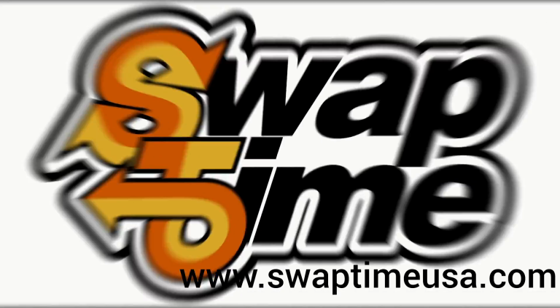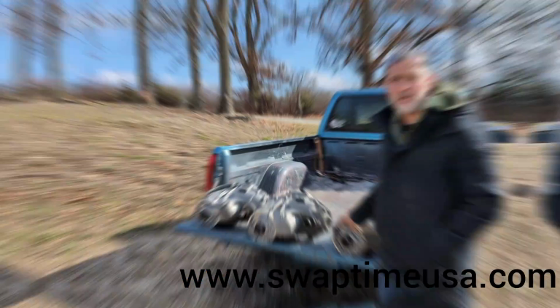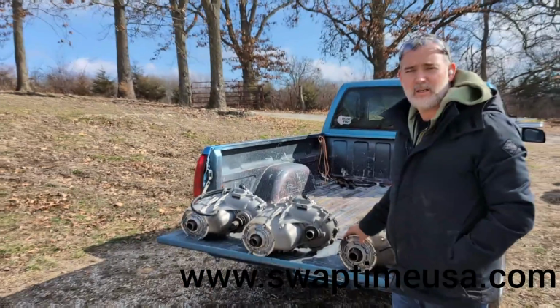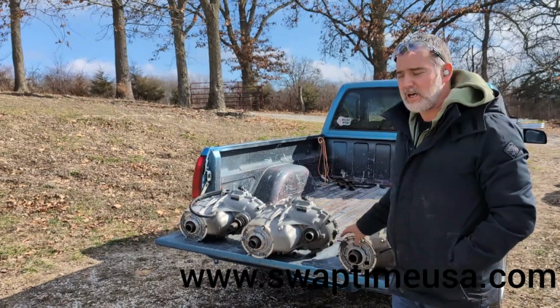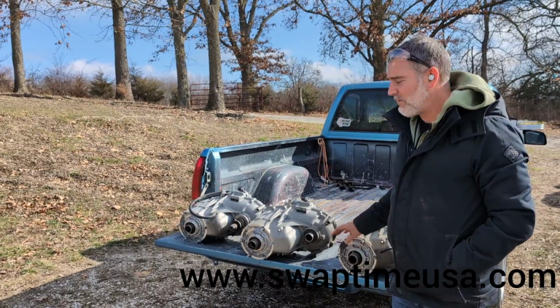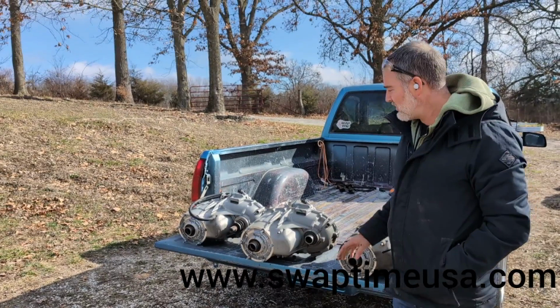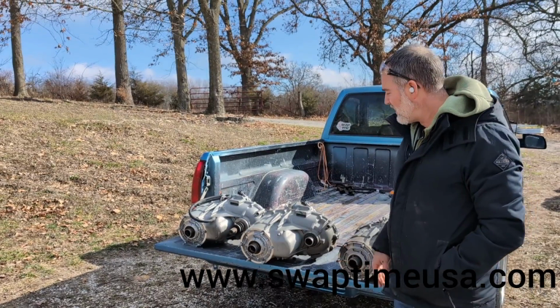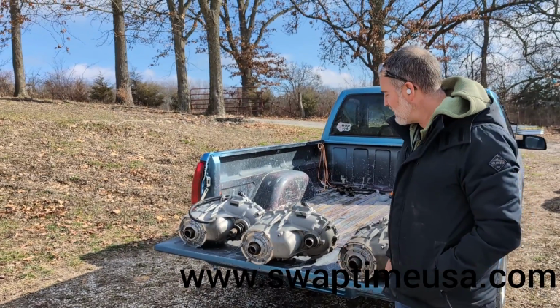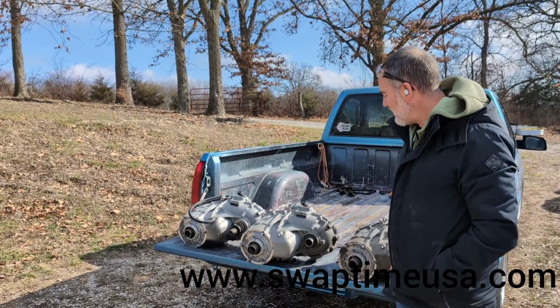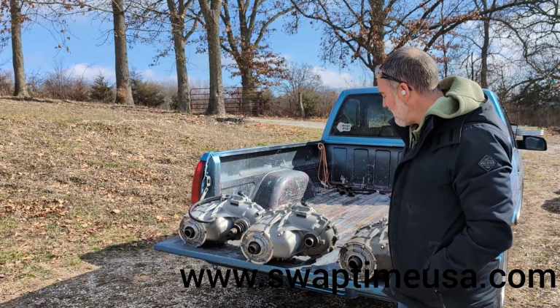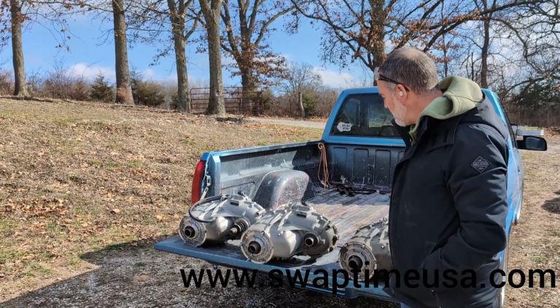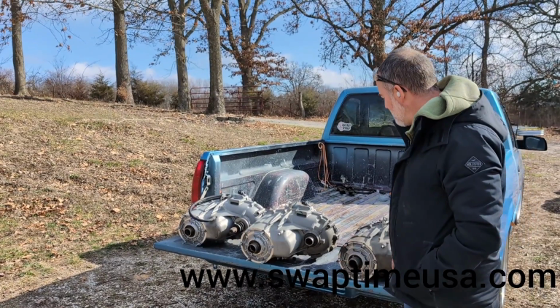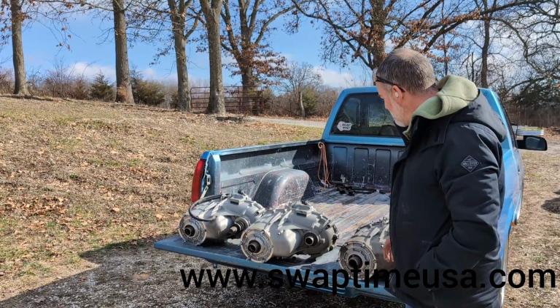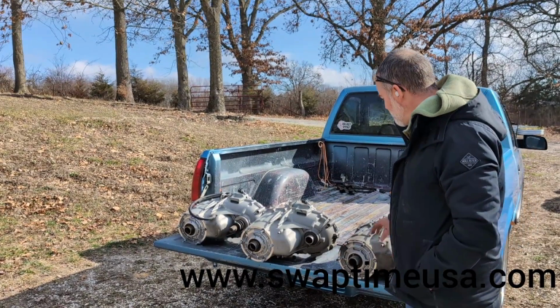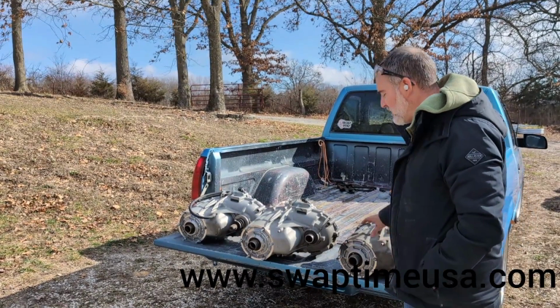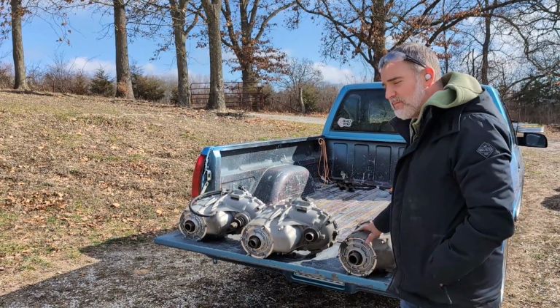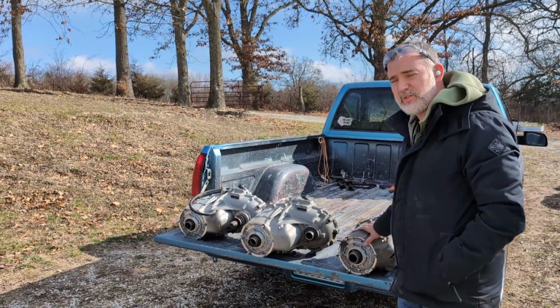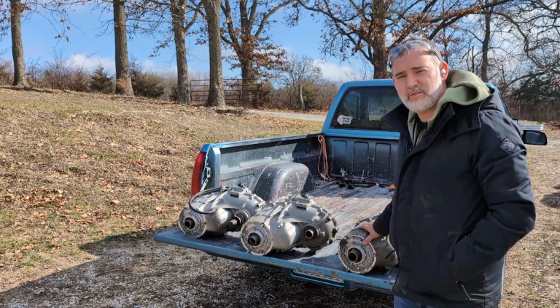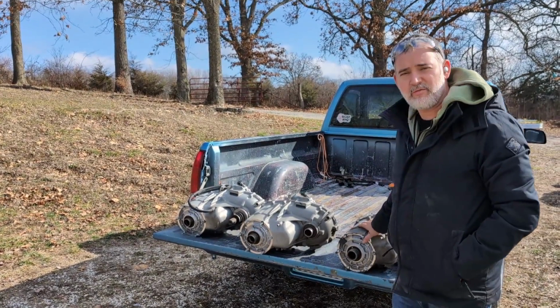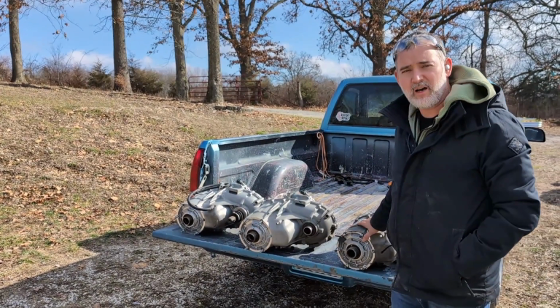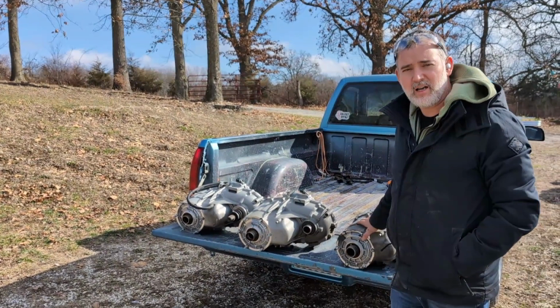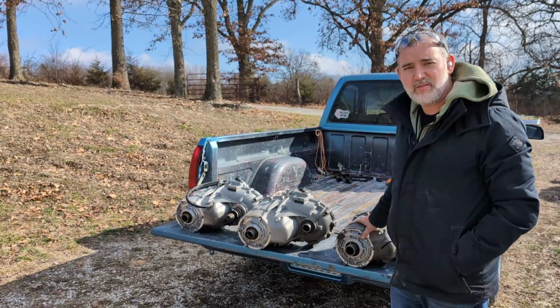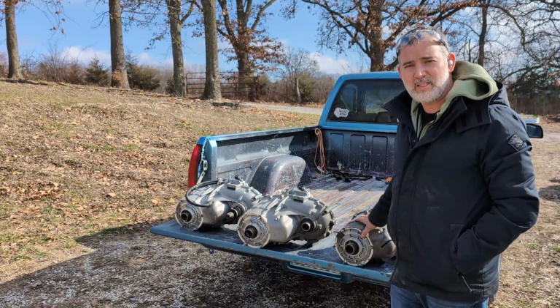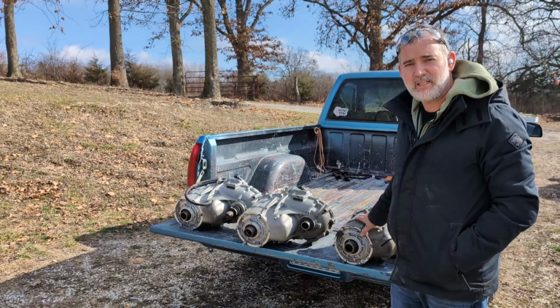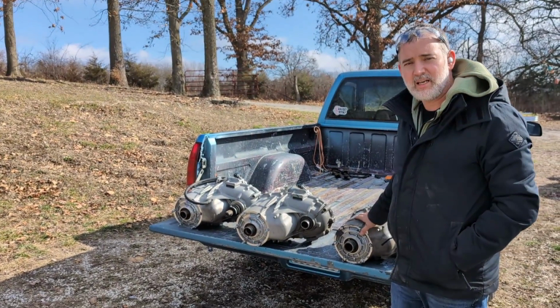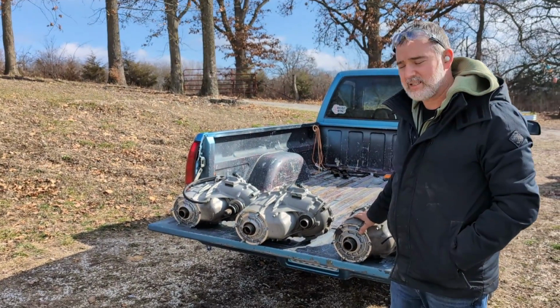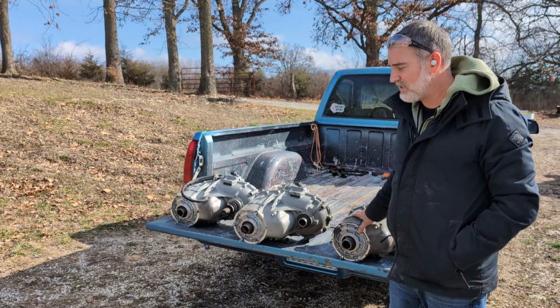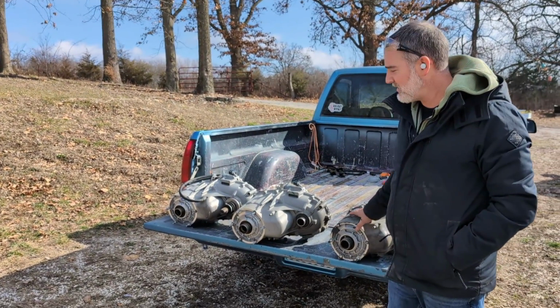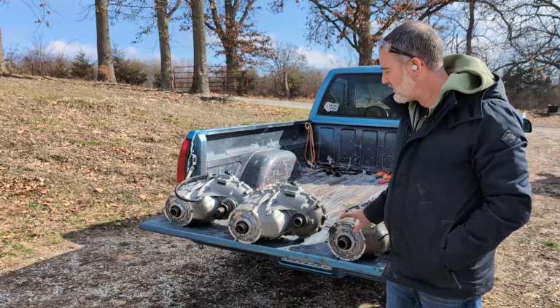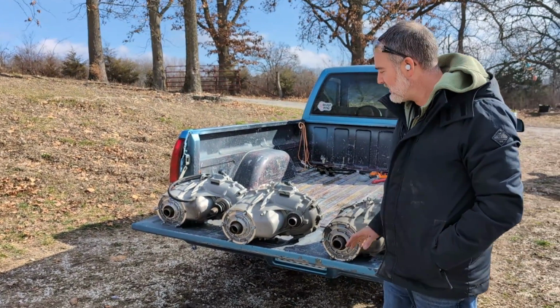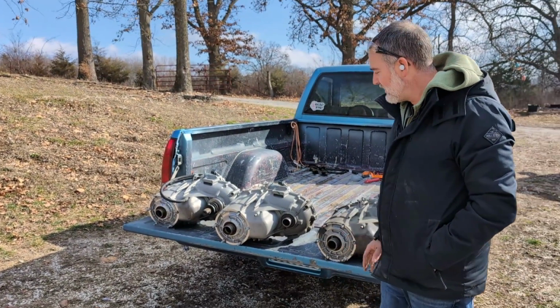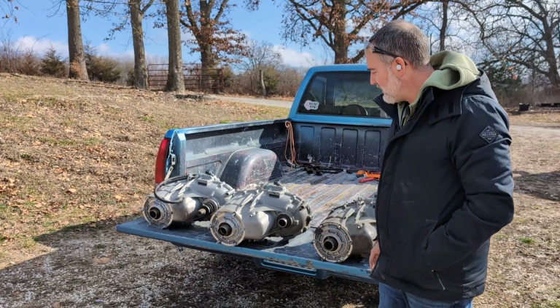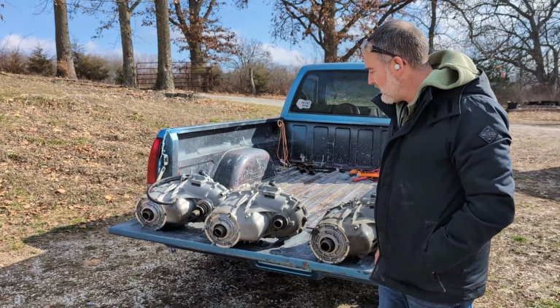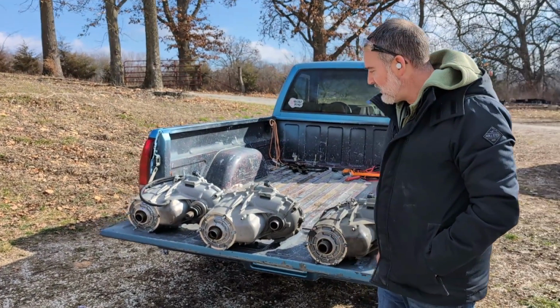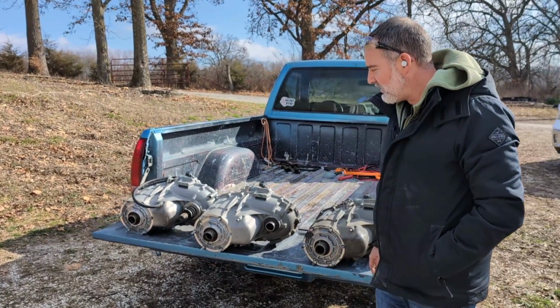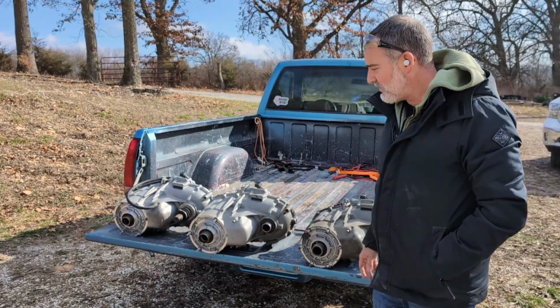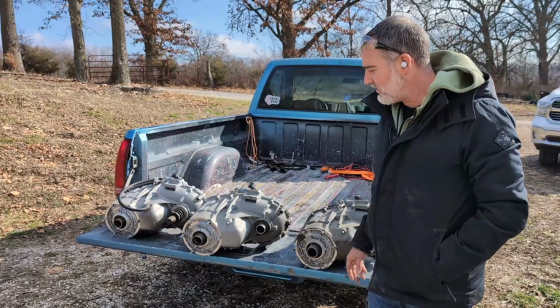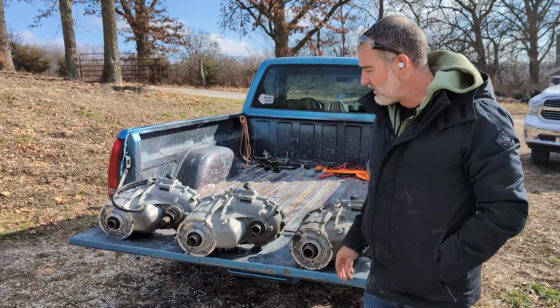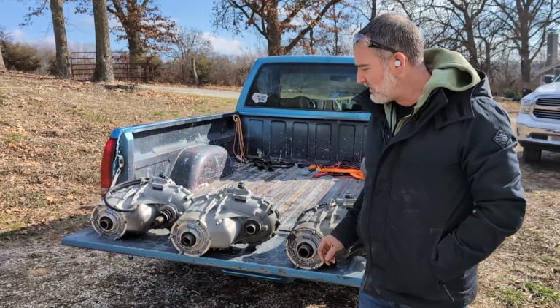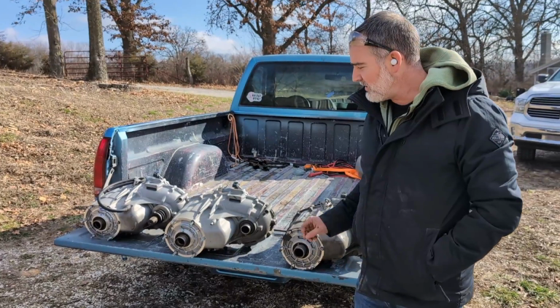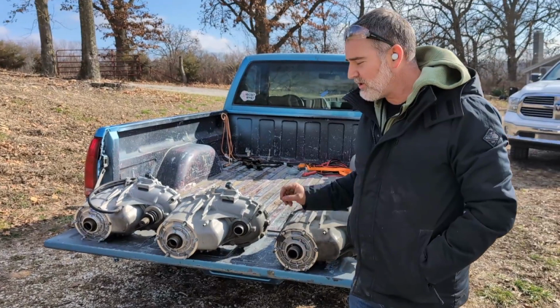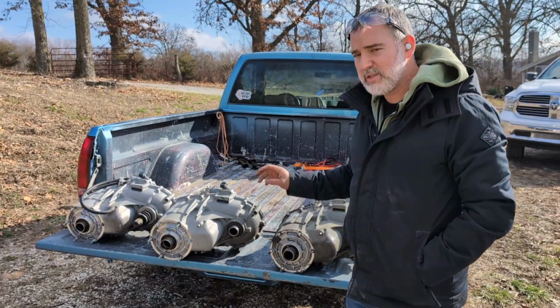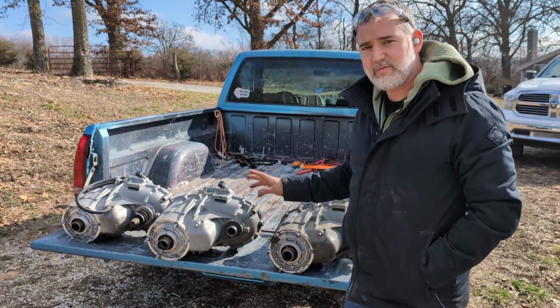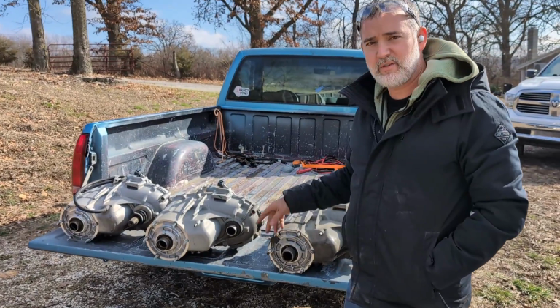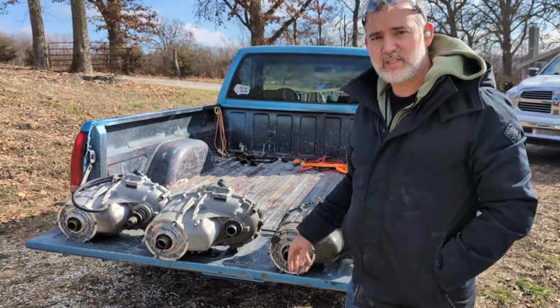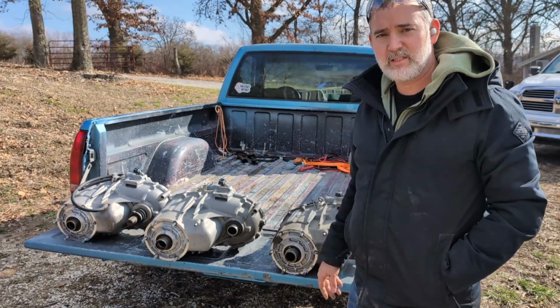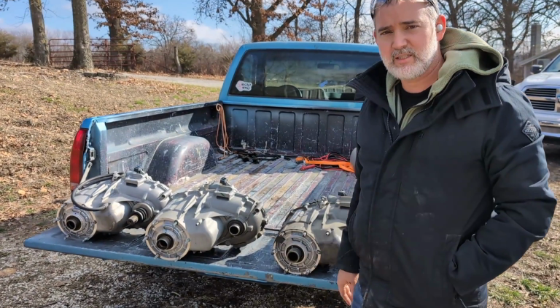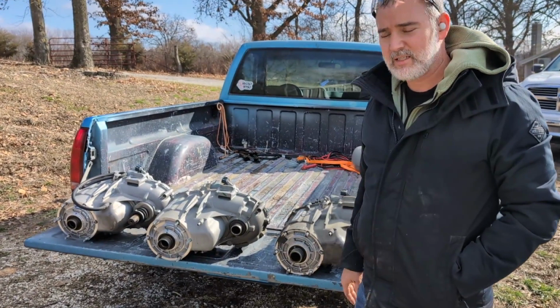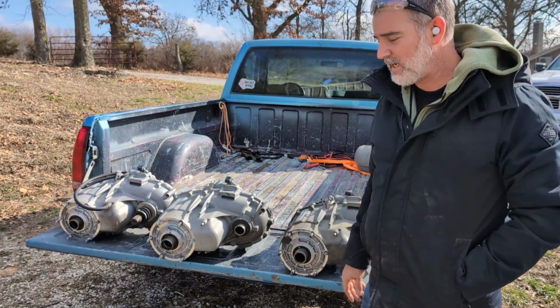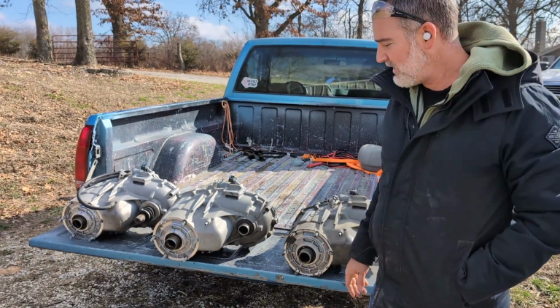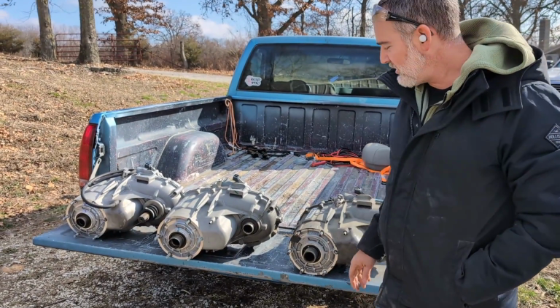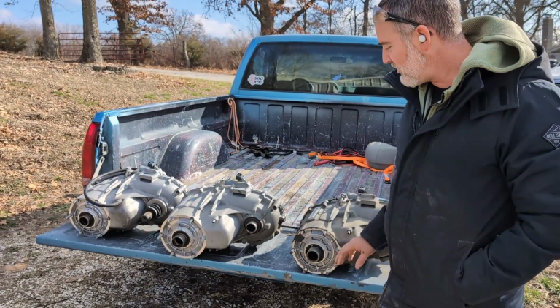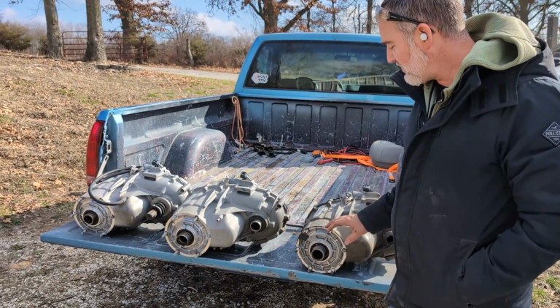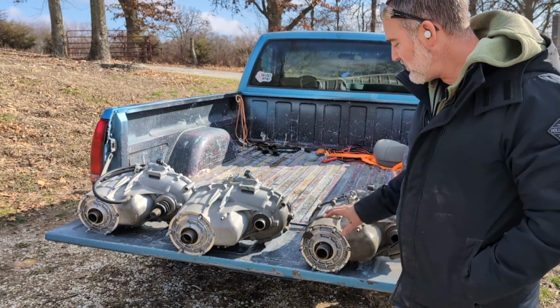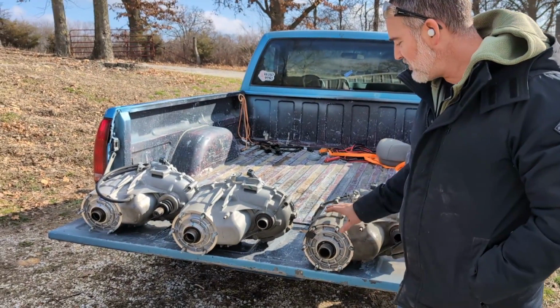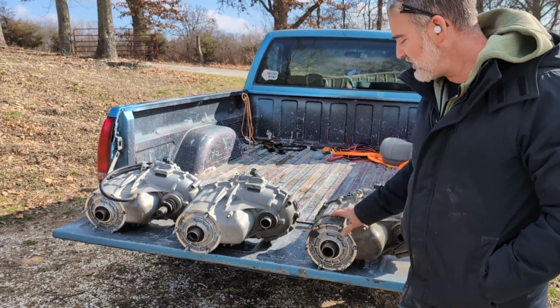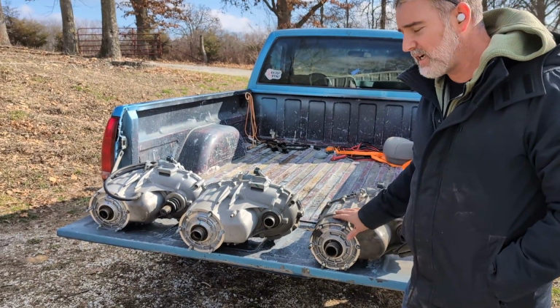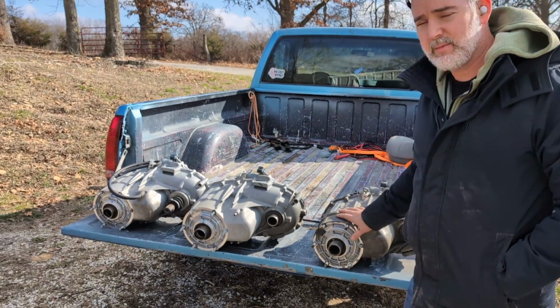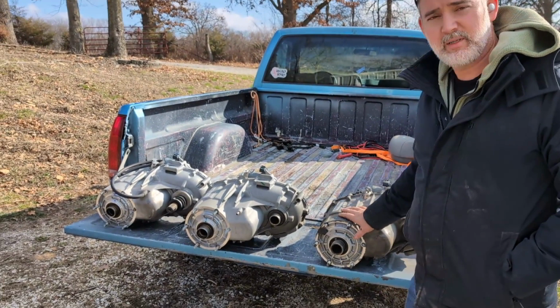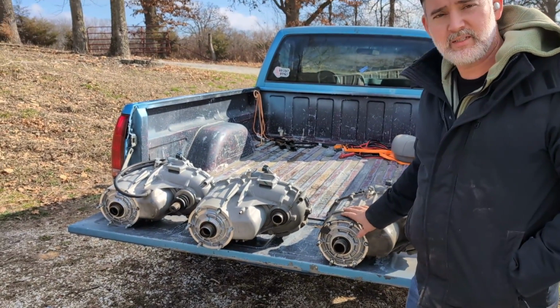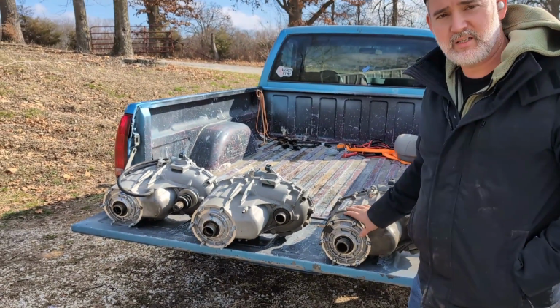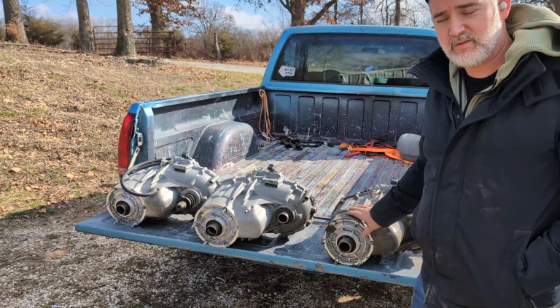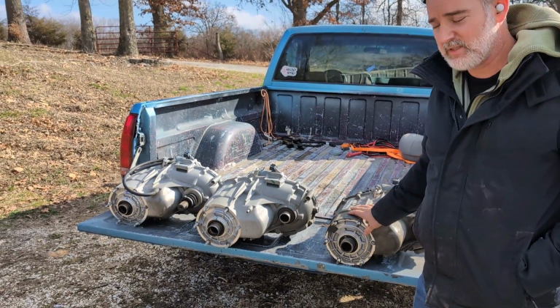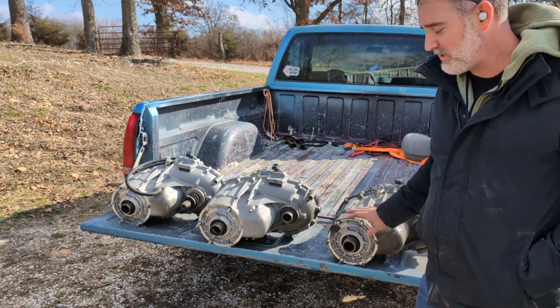I'm going to talk about the GM Gen 5 T-cases, the year differences, and the transmission type differences.